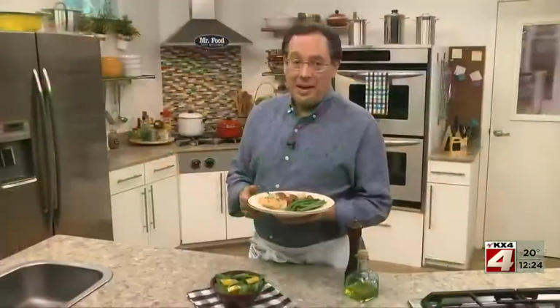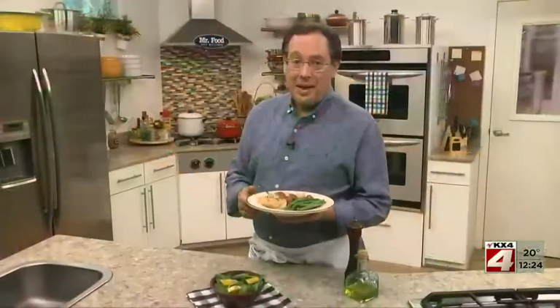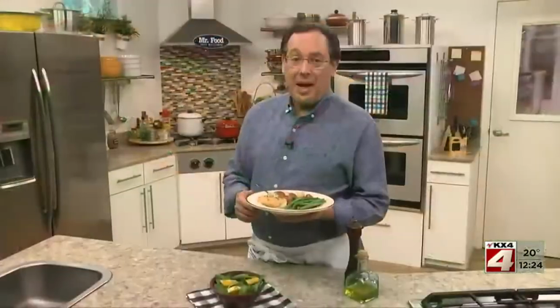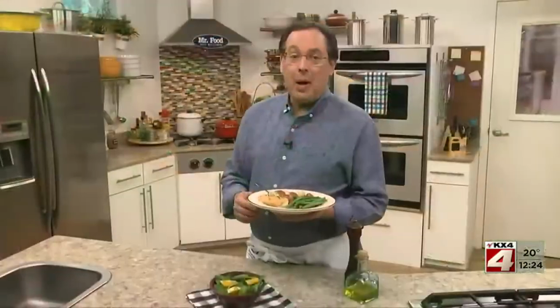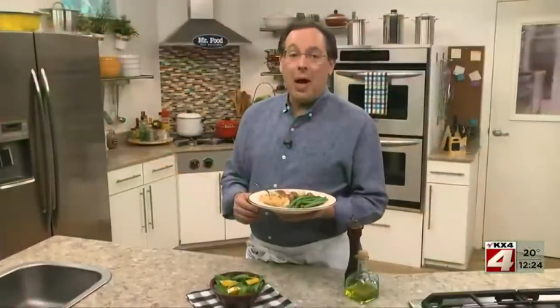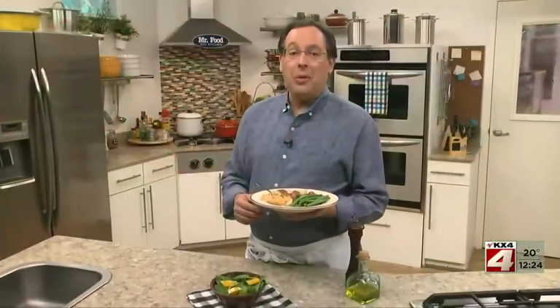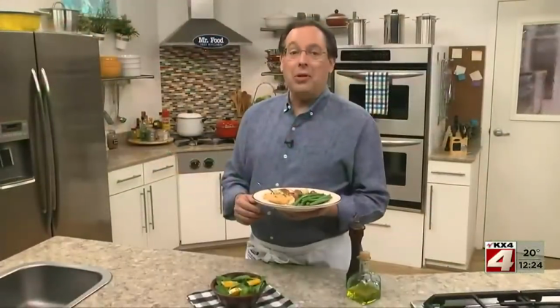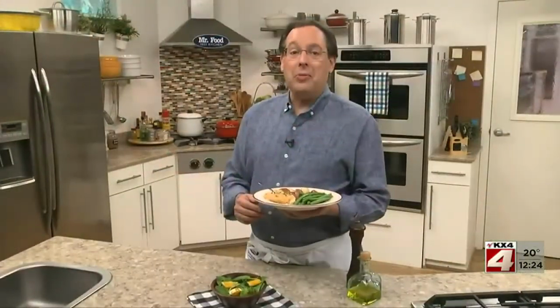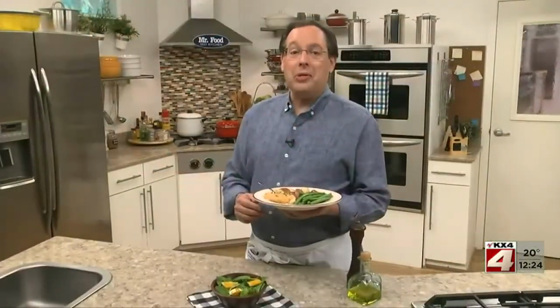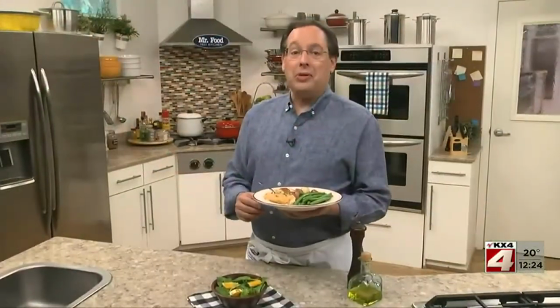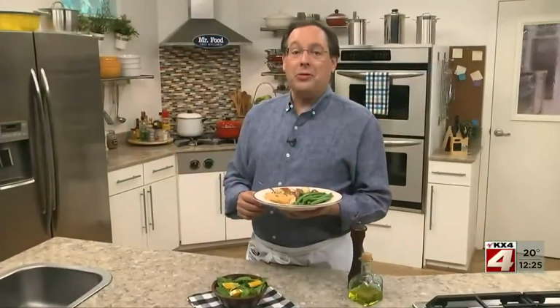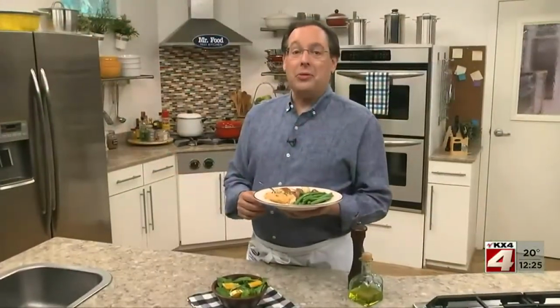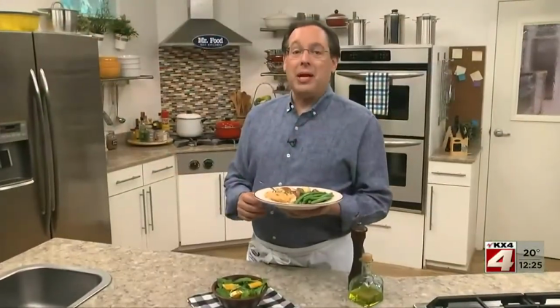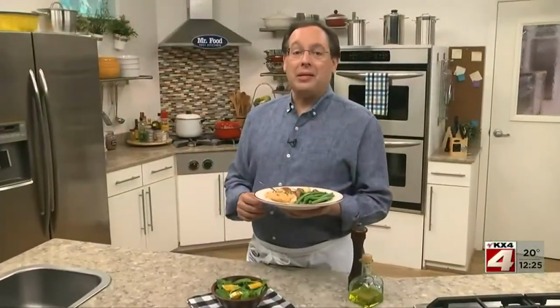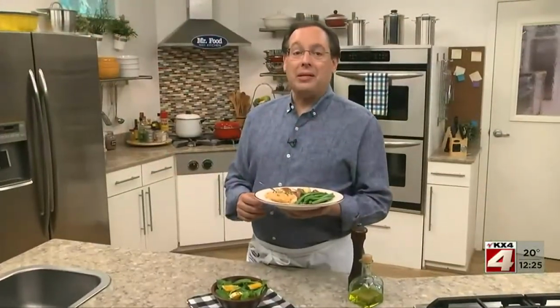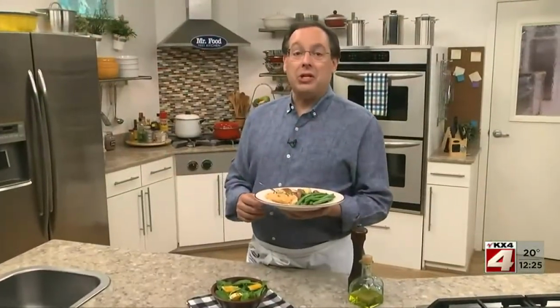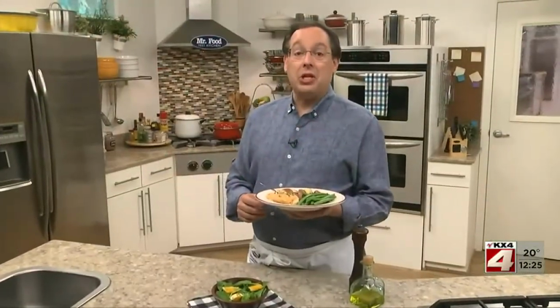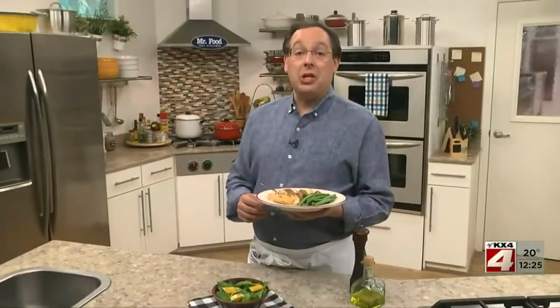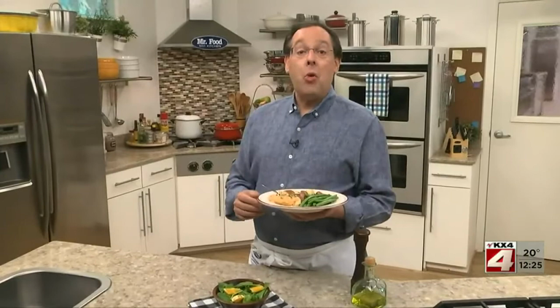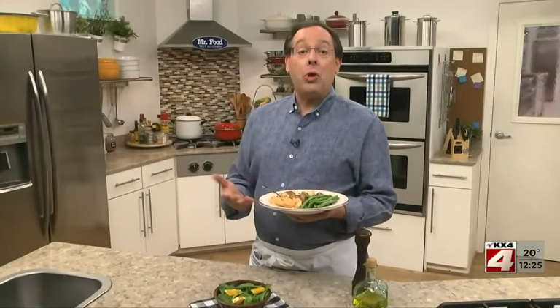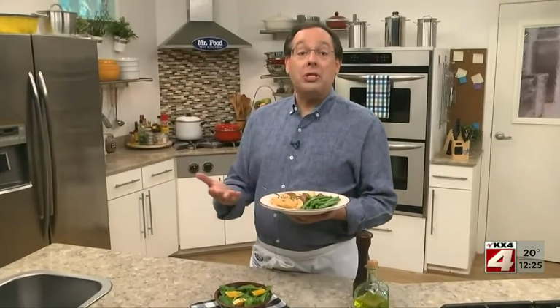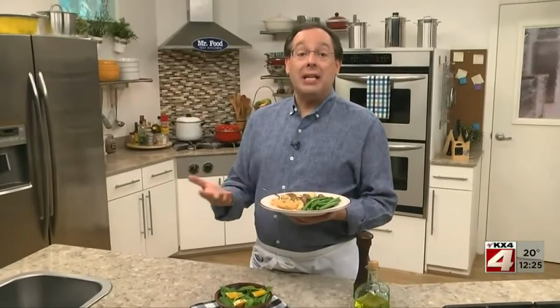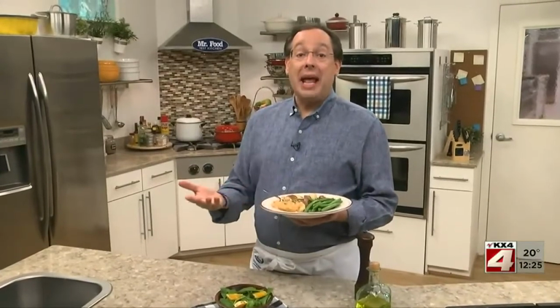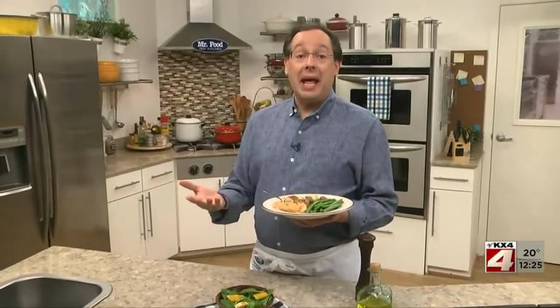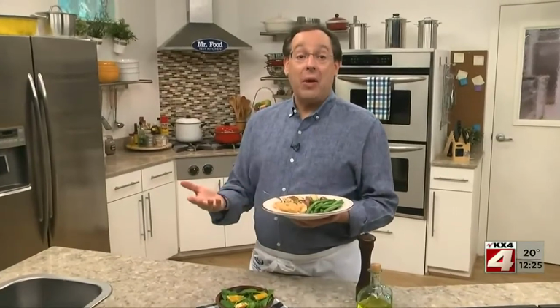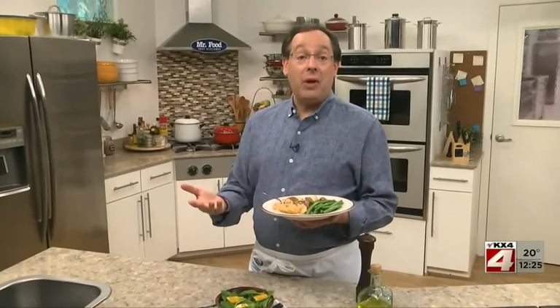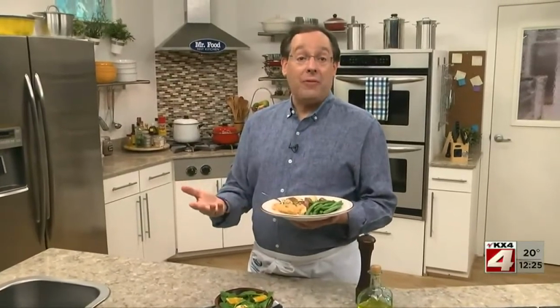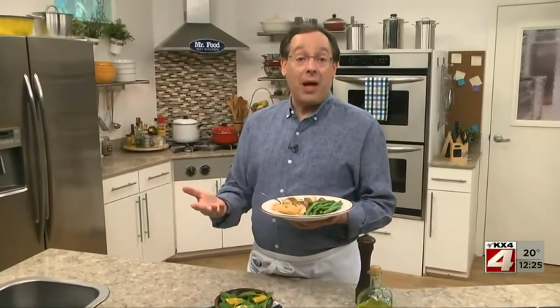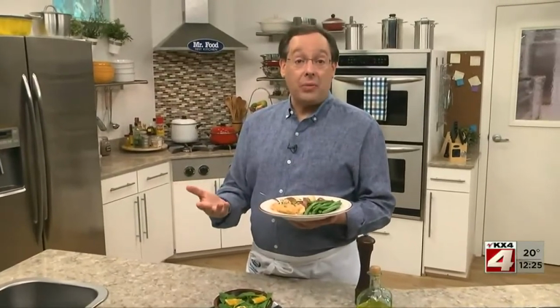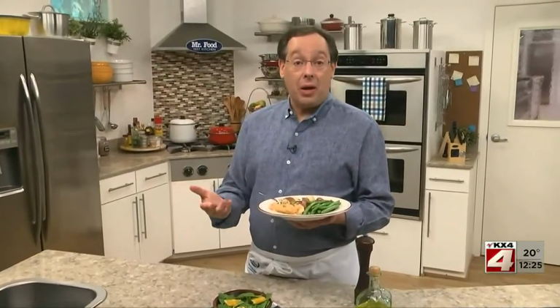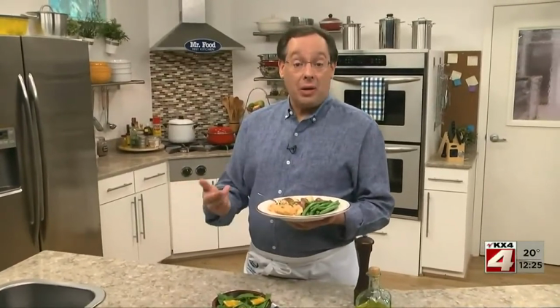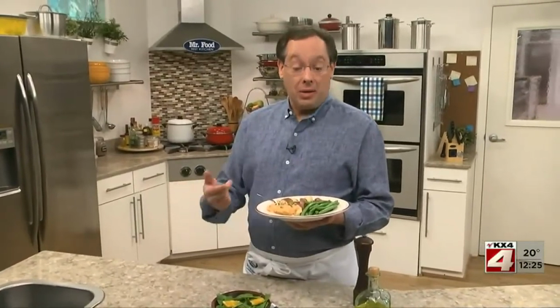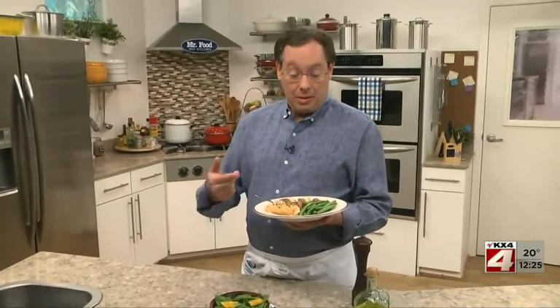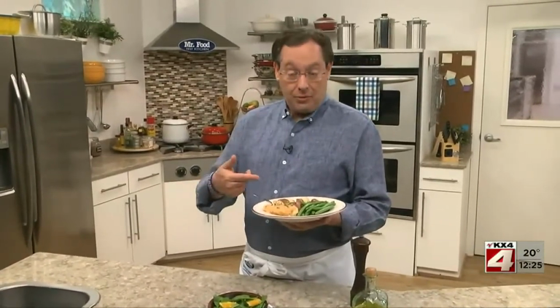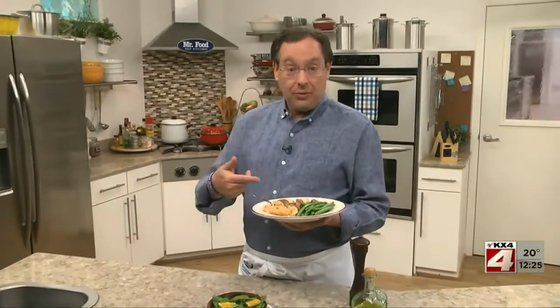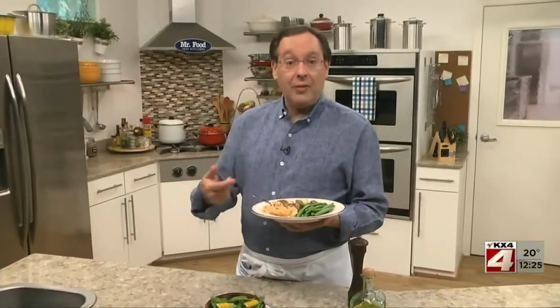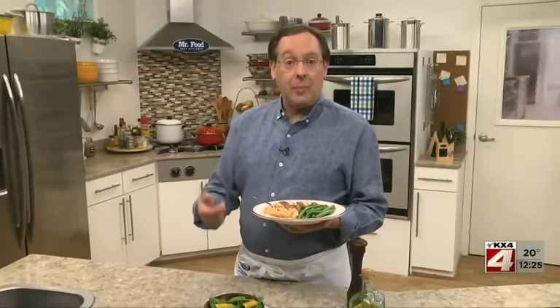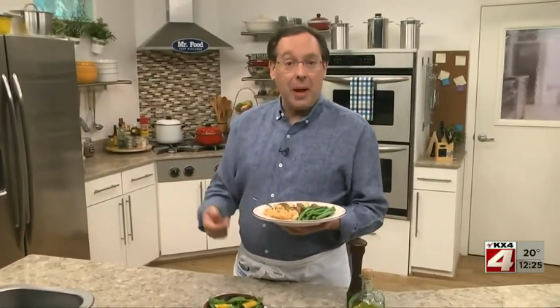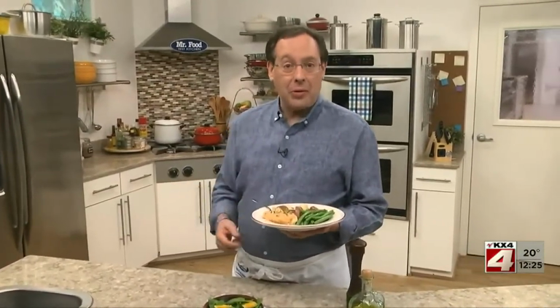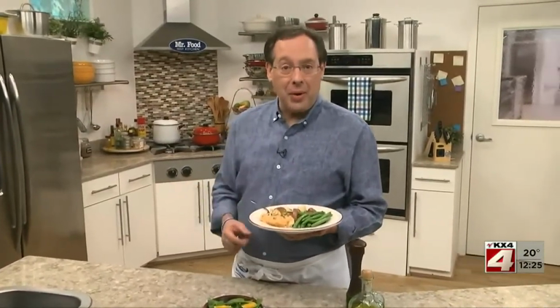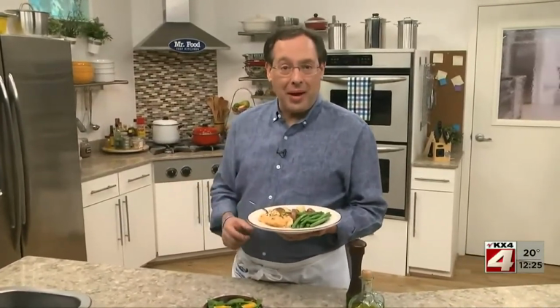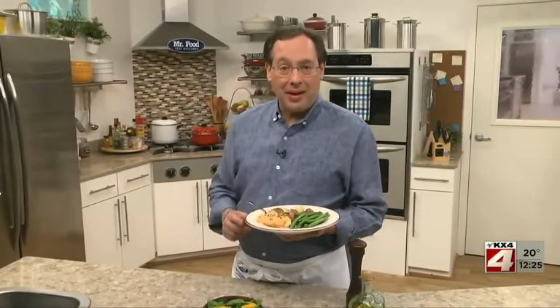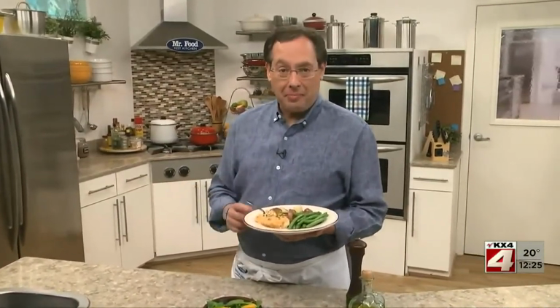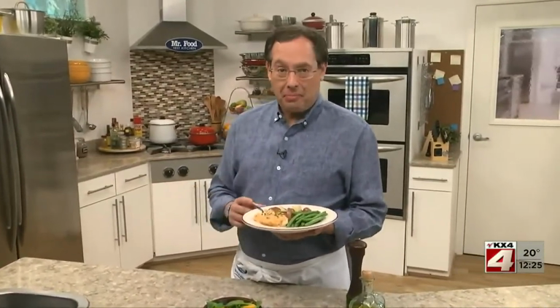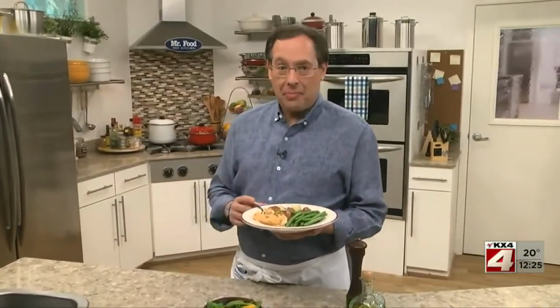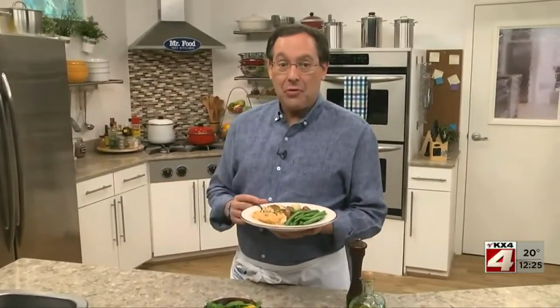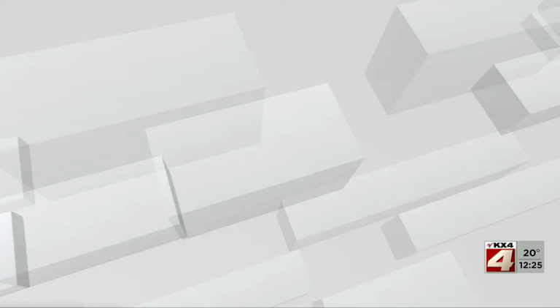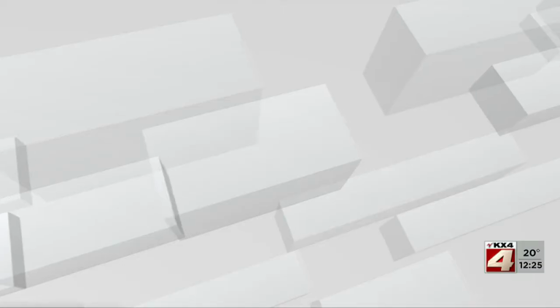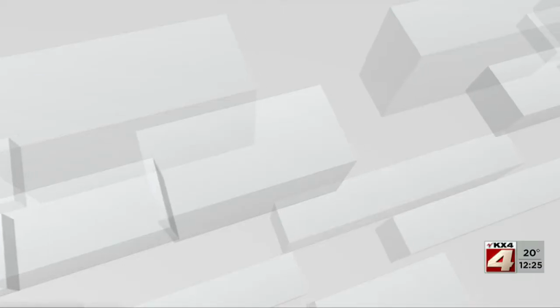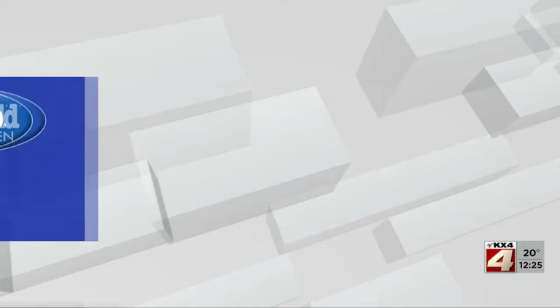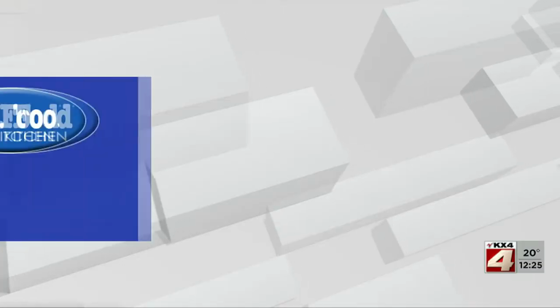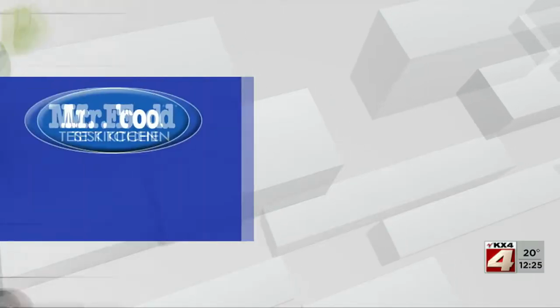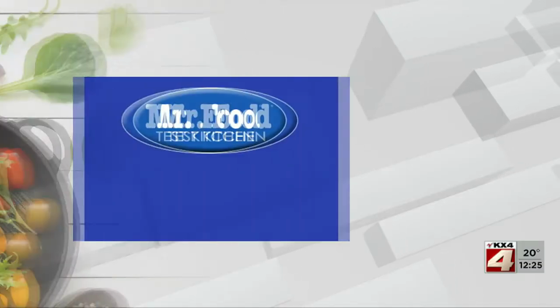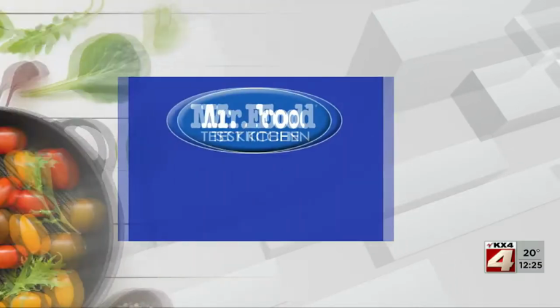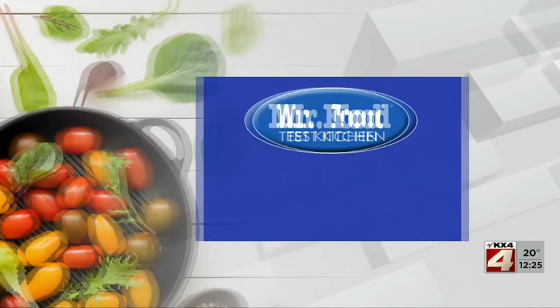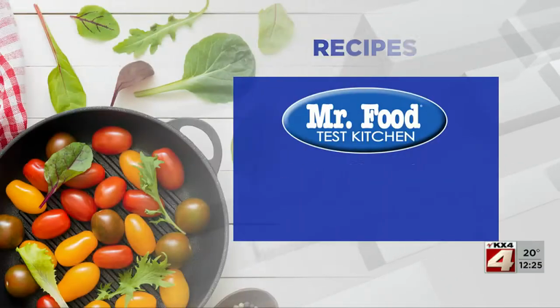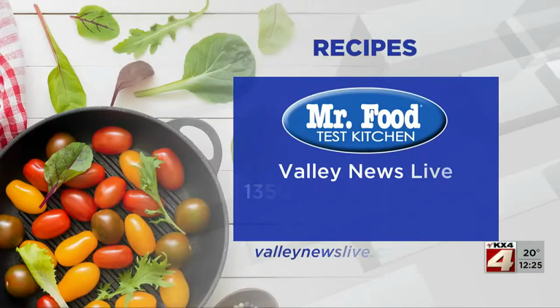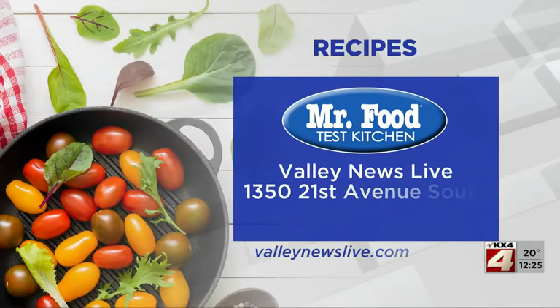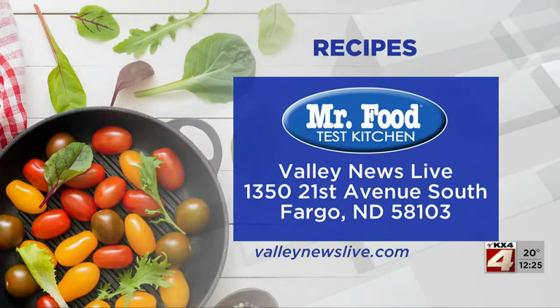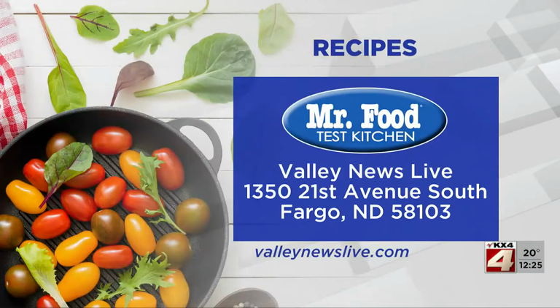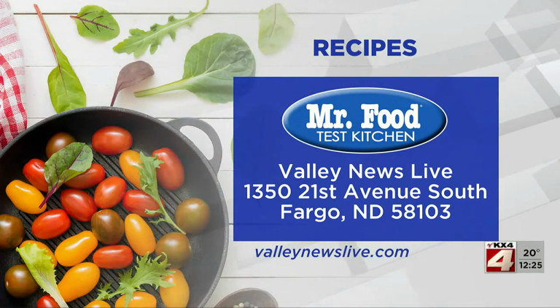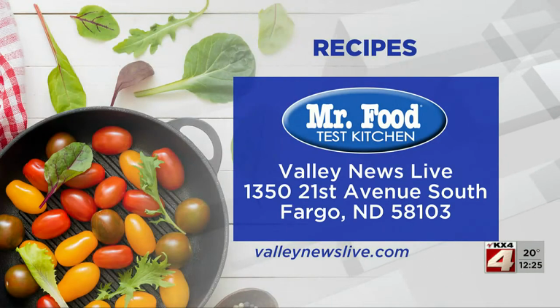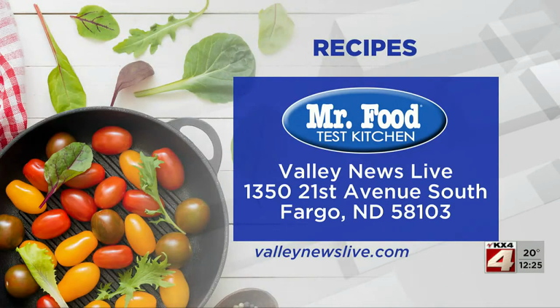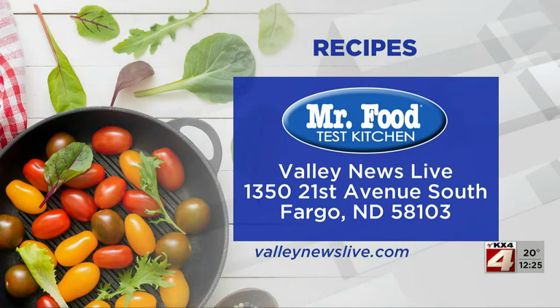I'm Howard in the Mr. Food Test Kitchen, where today we found a flavor-packed way for you to say, "Ooh, it's so good."